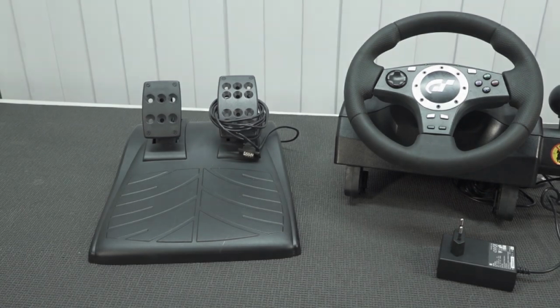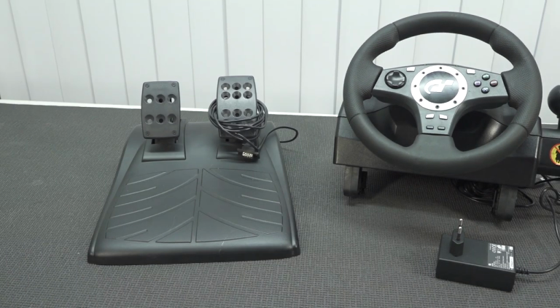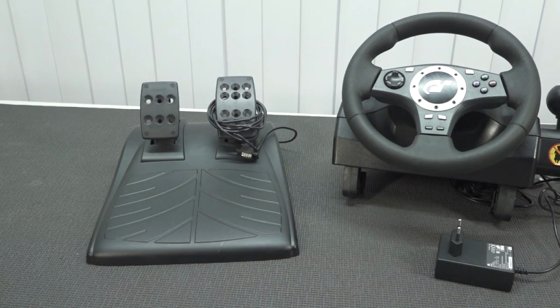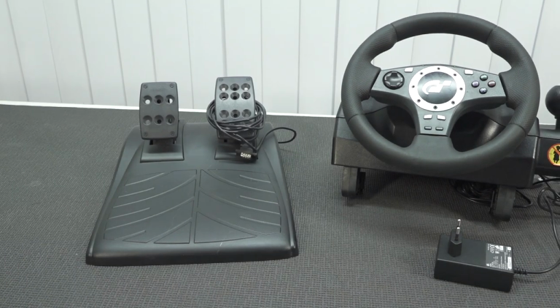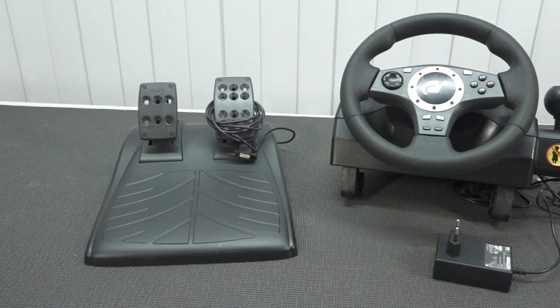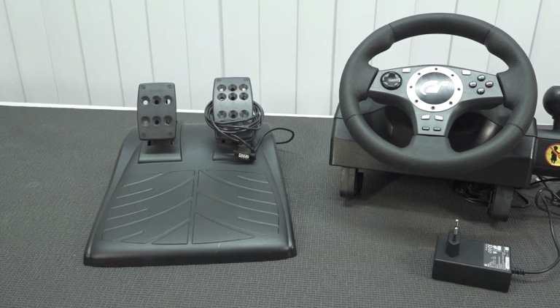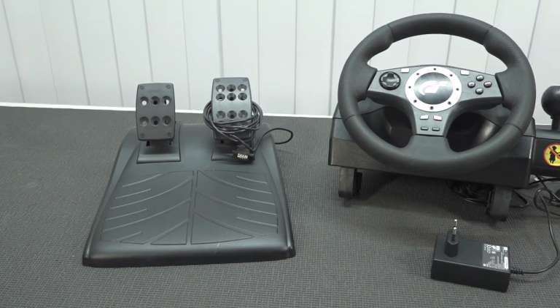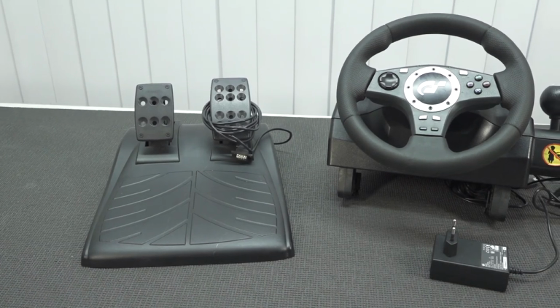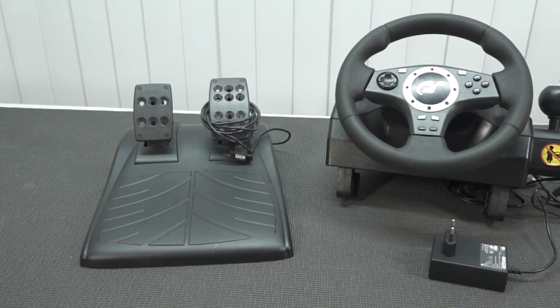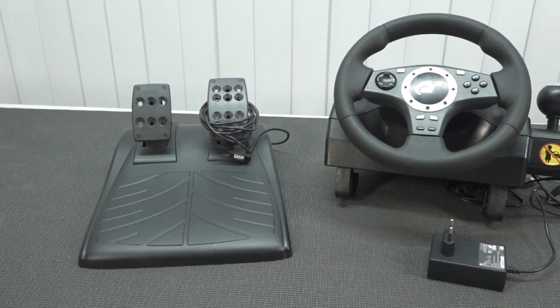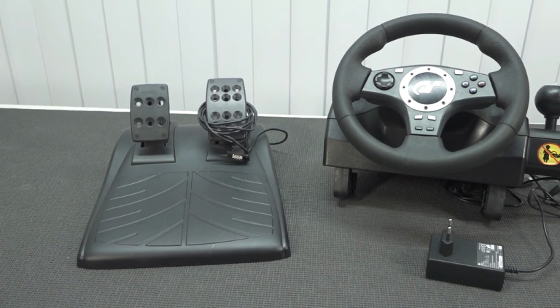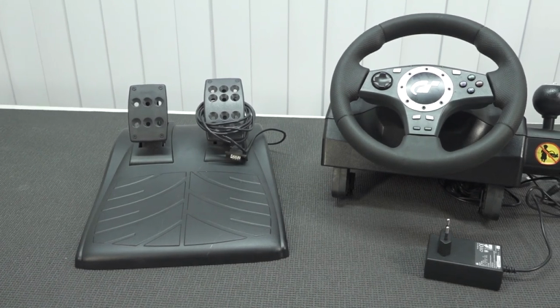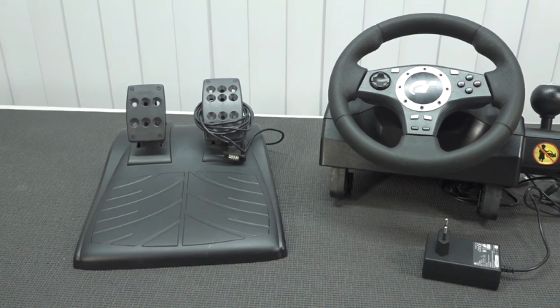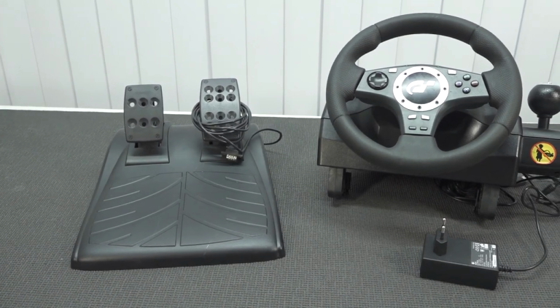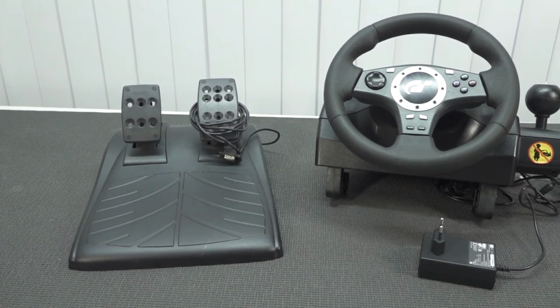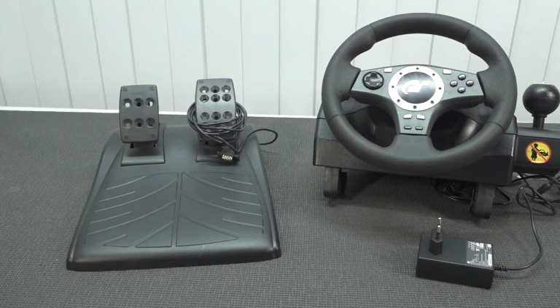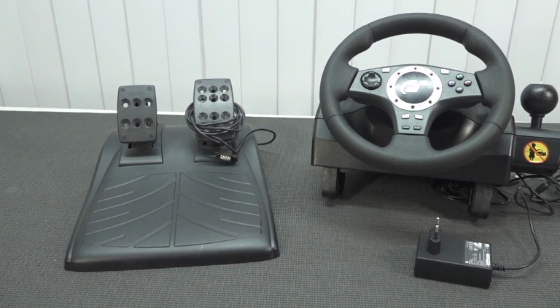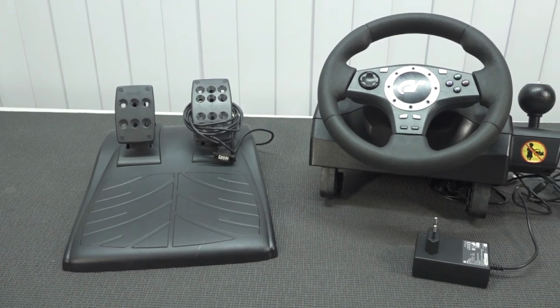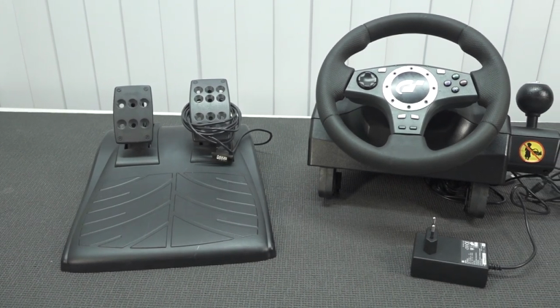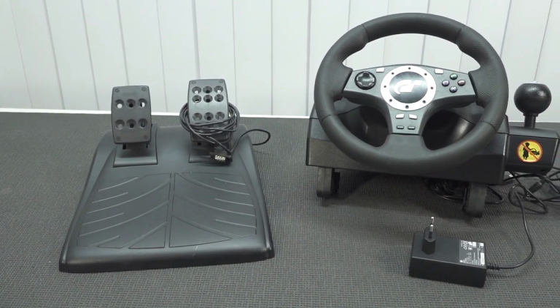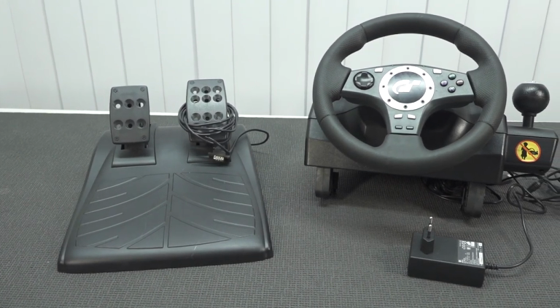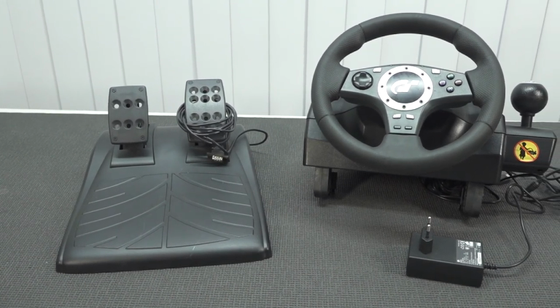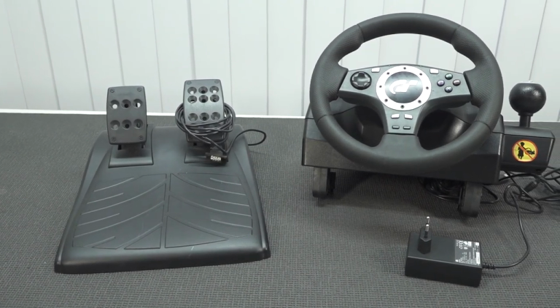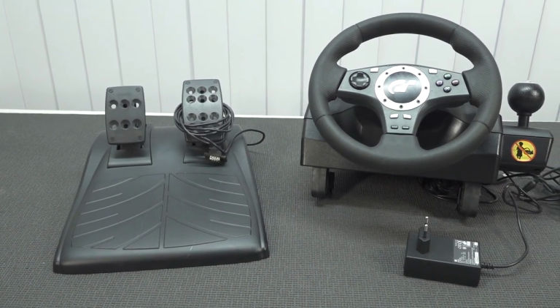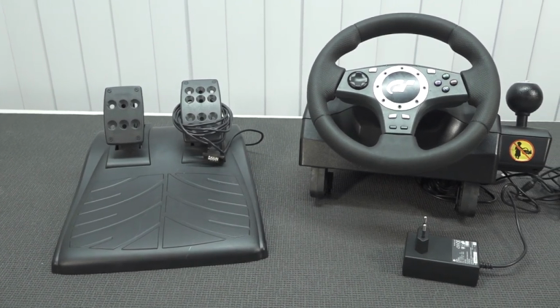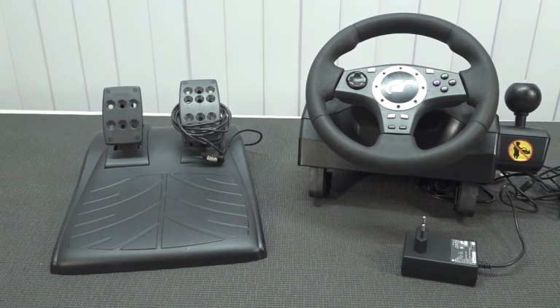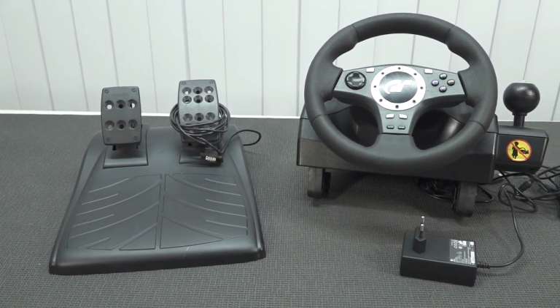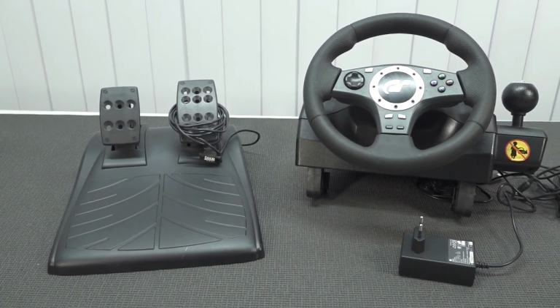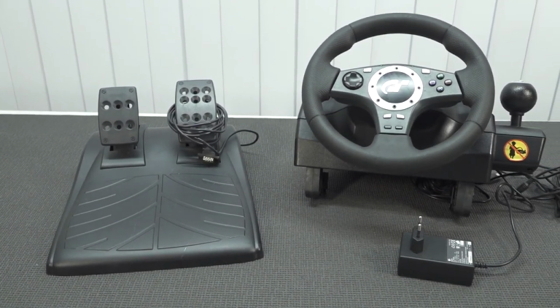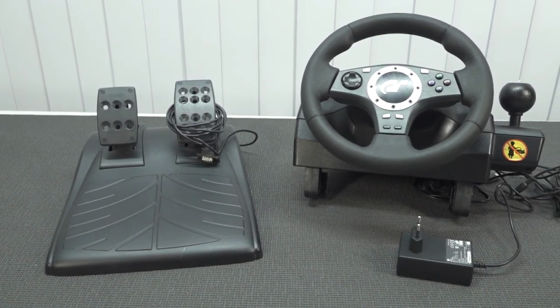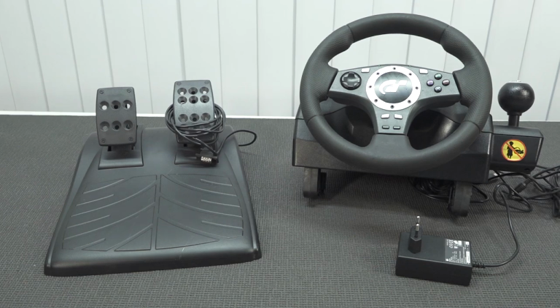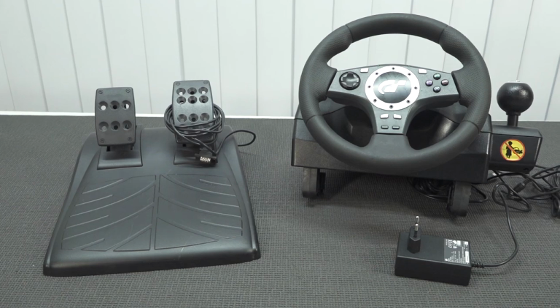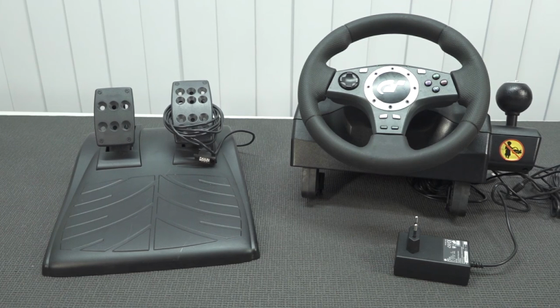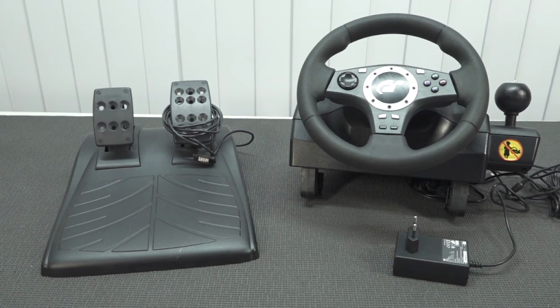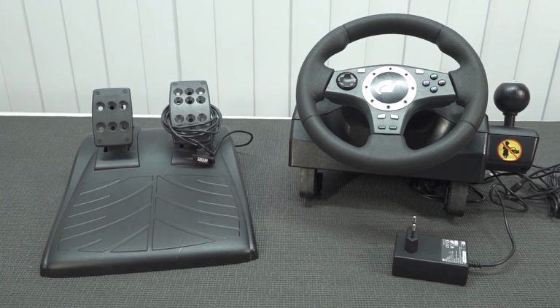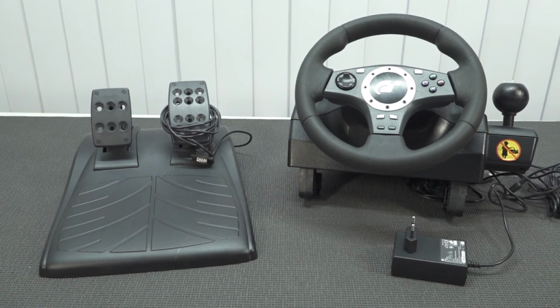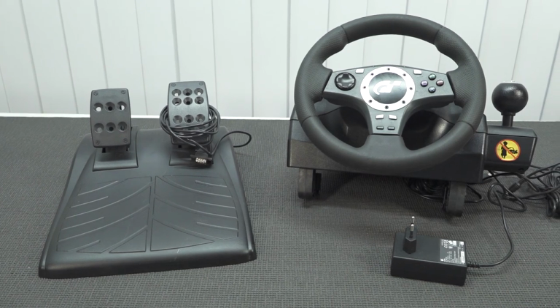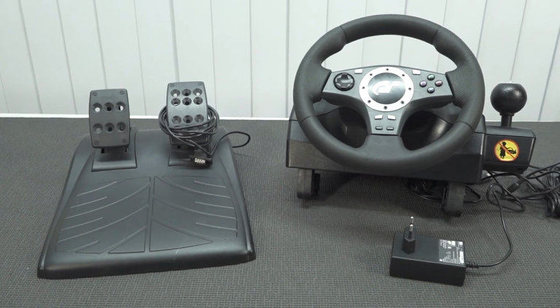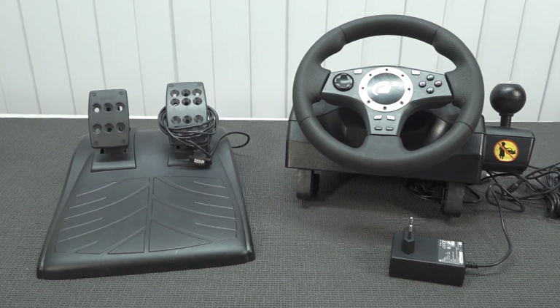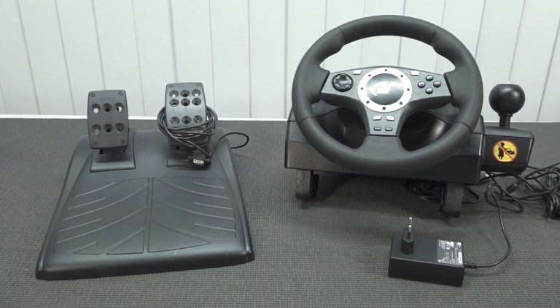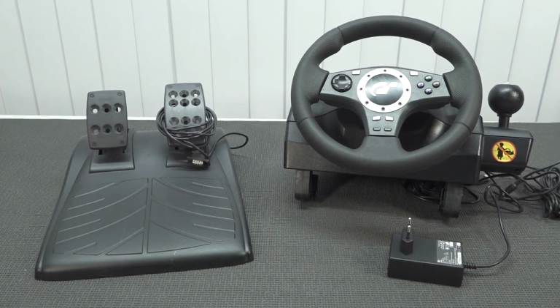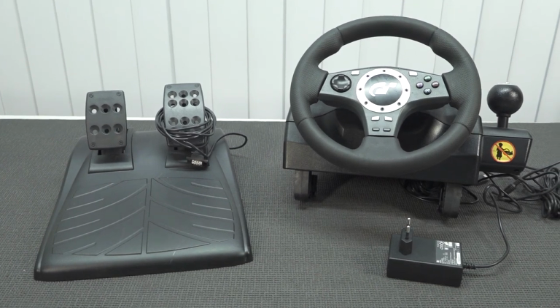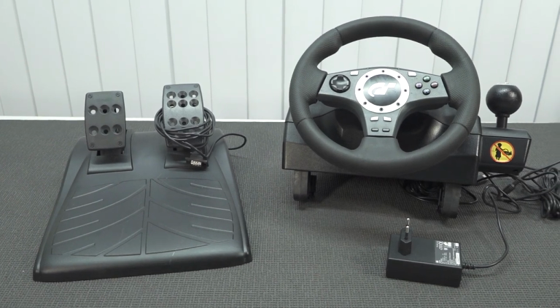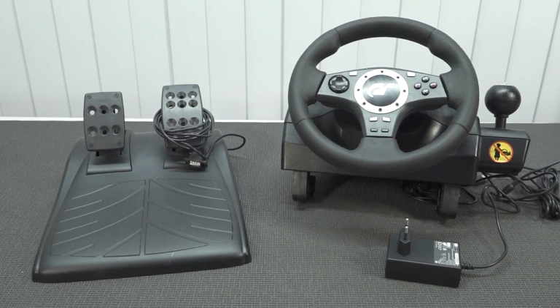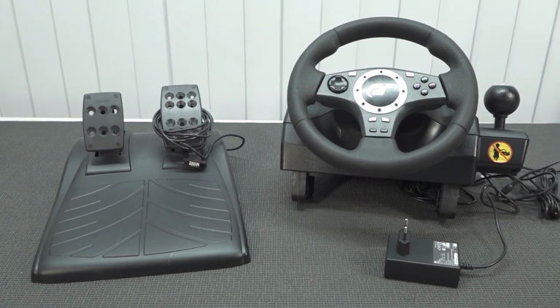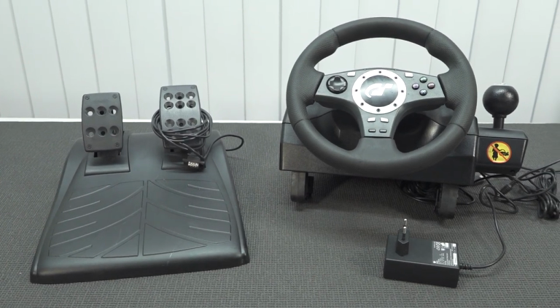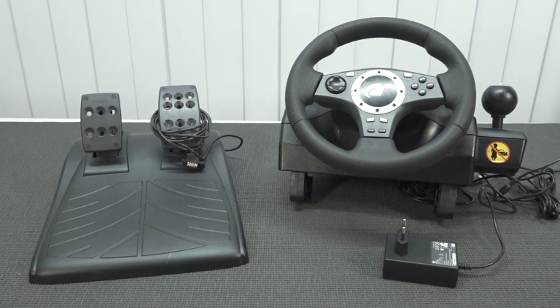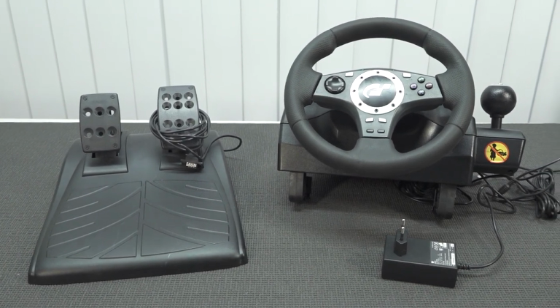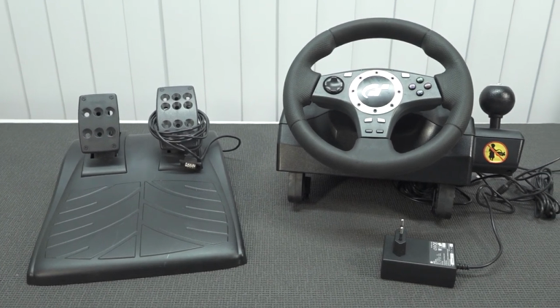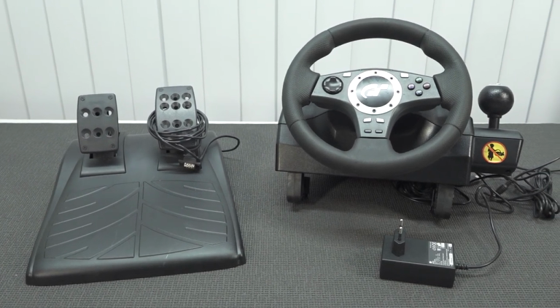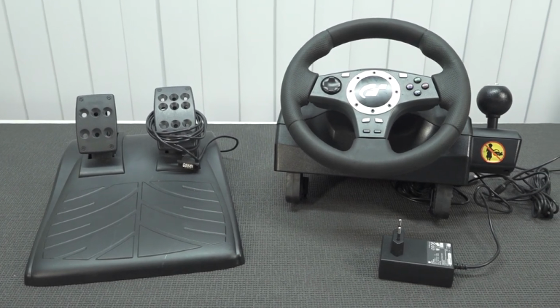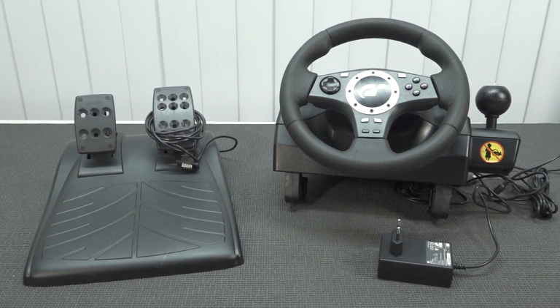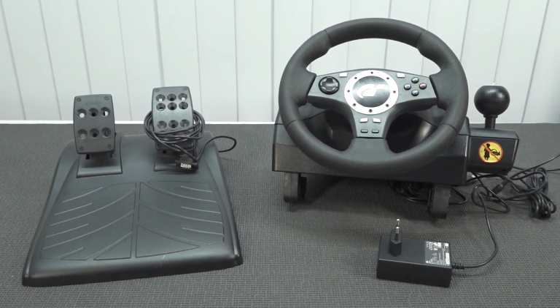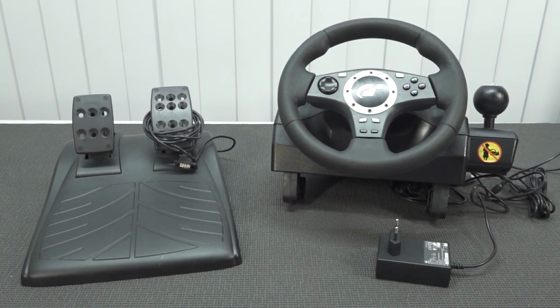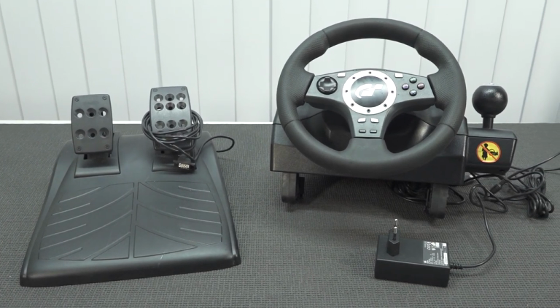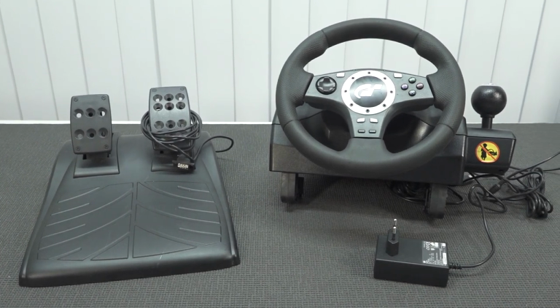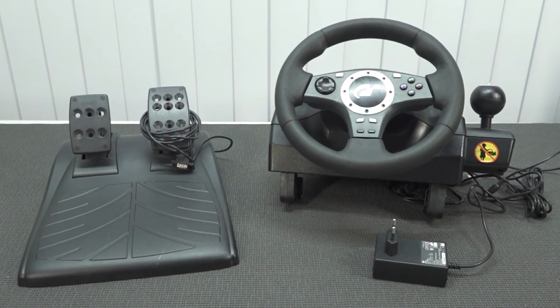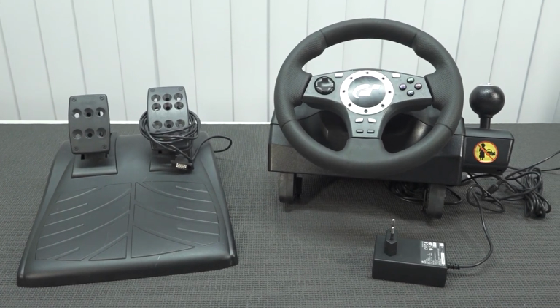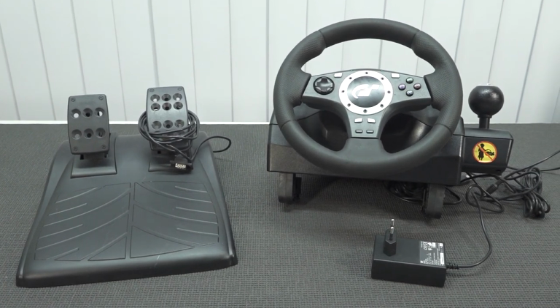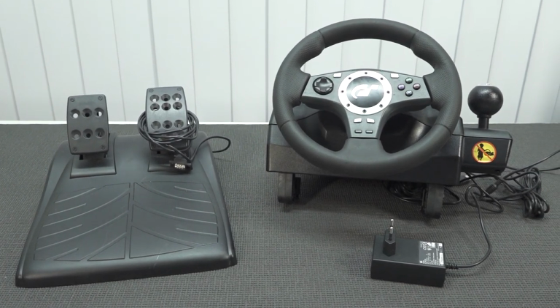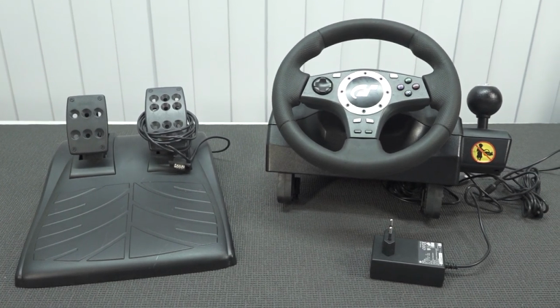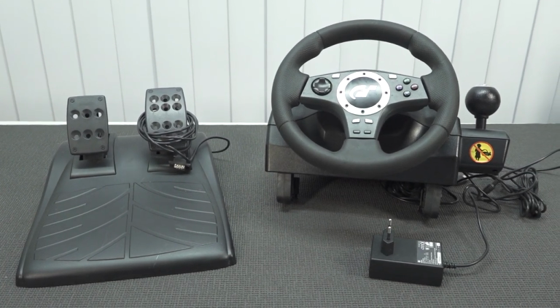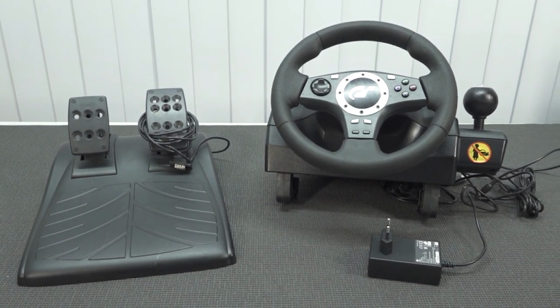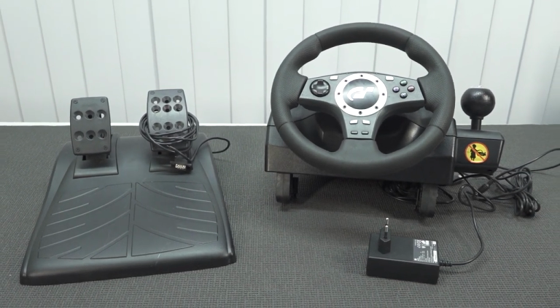Hey guys, welcome back to the channel. It's awesome that you're tuning in.